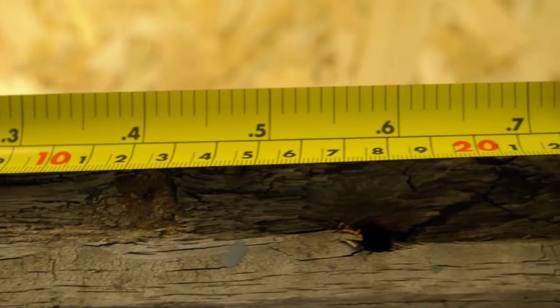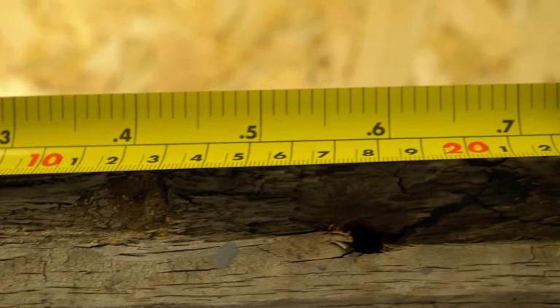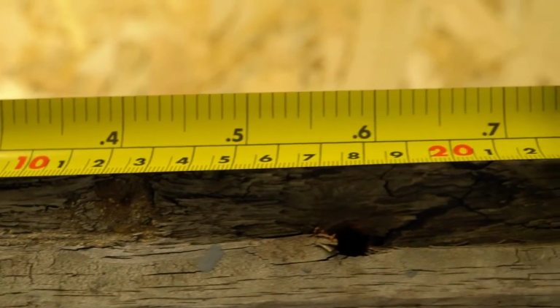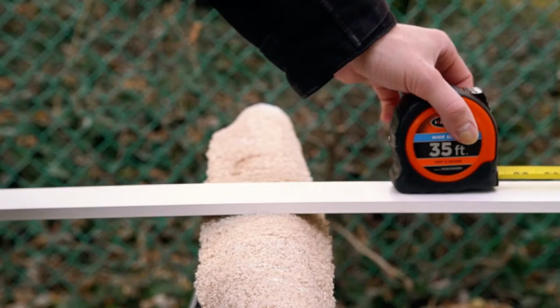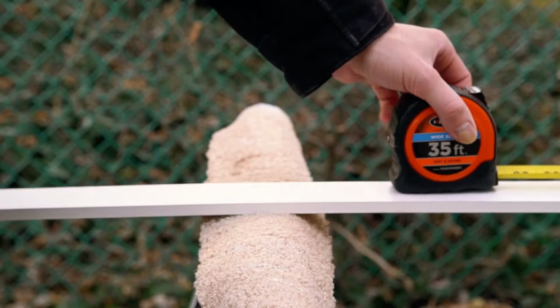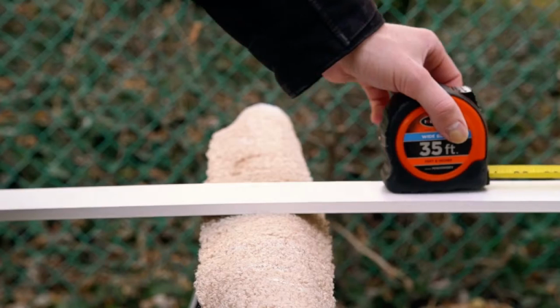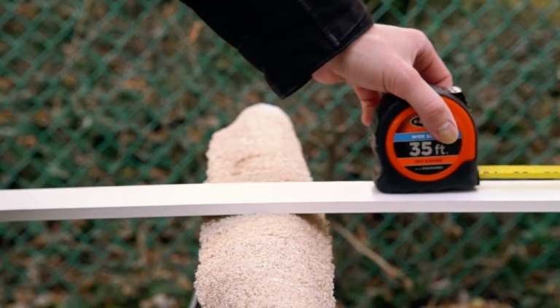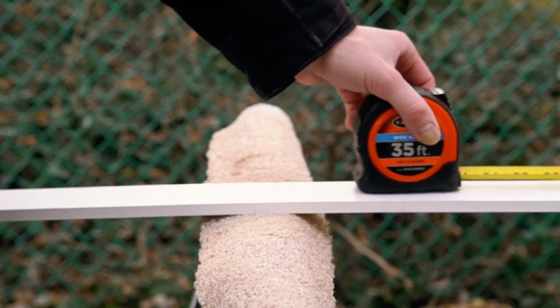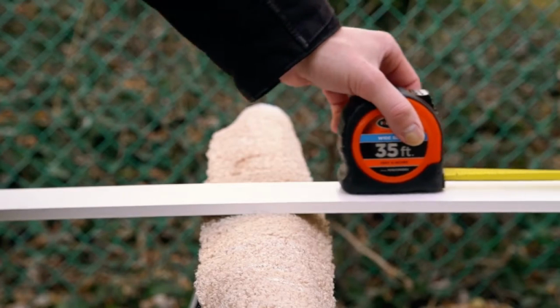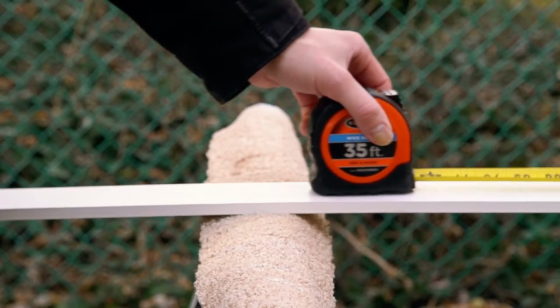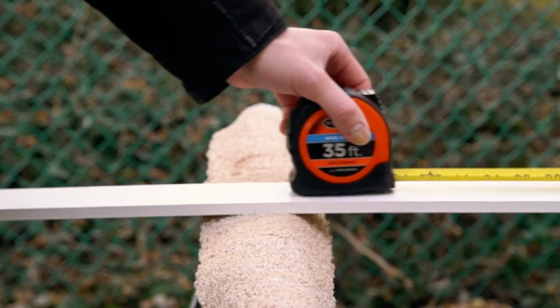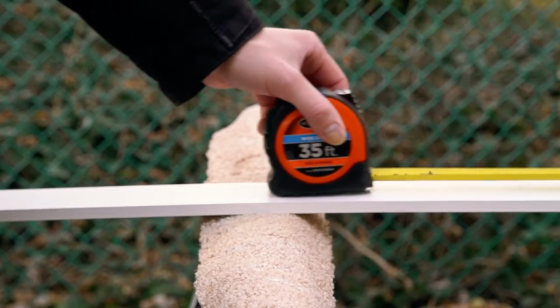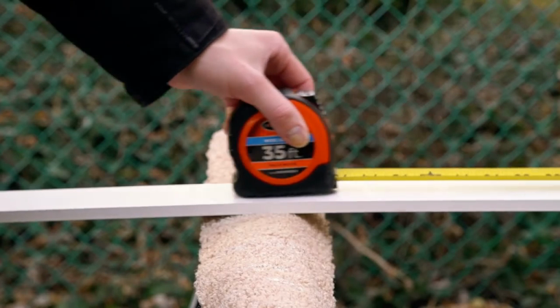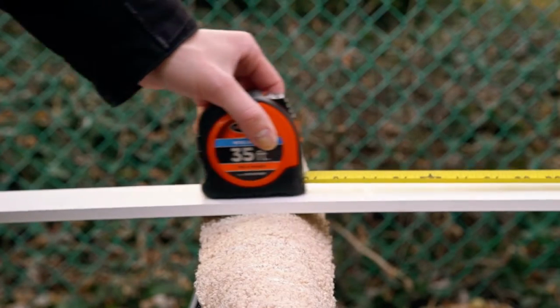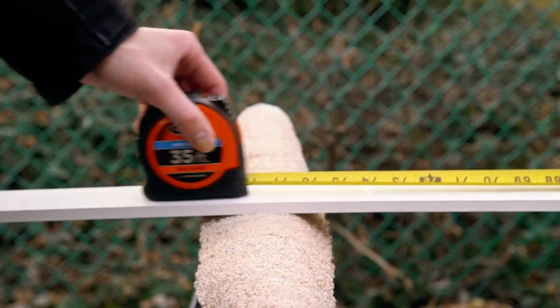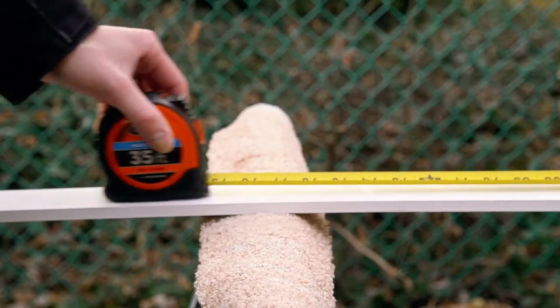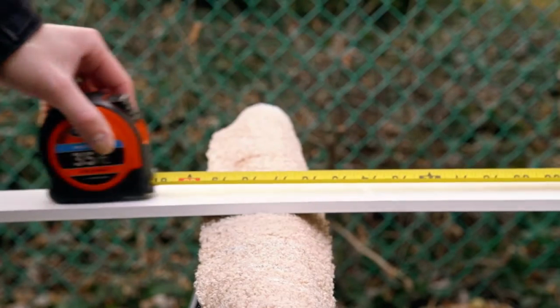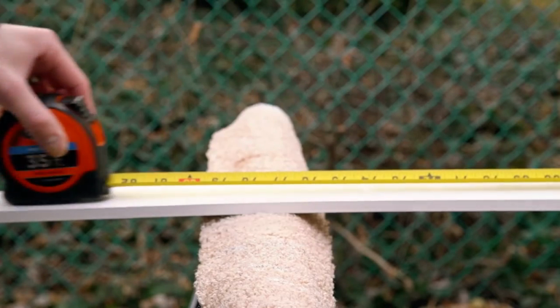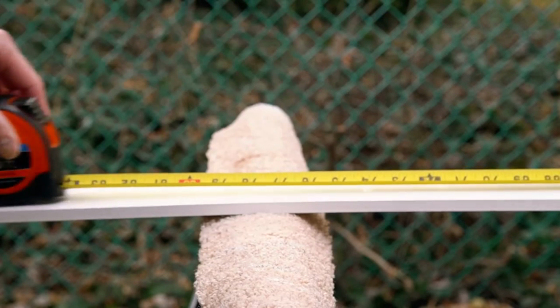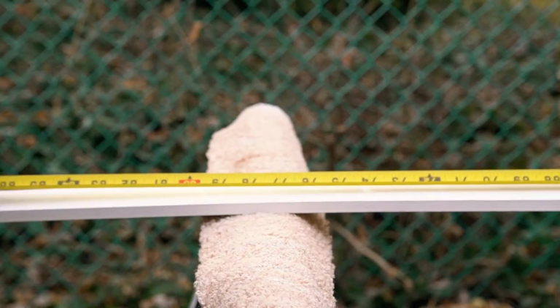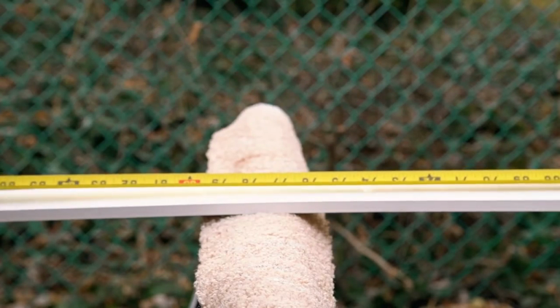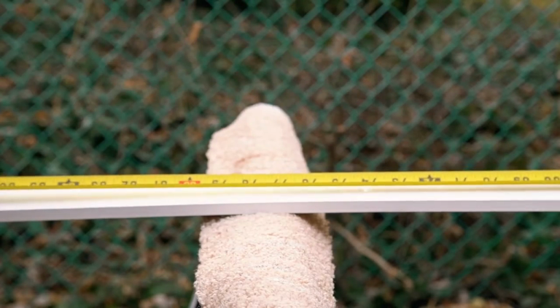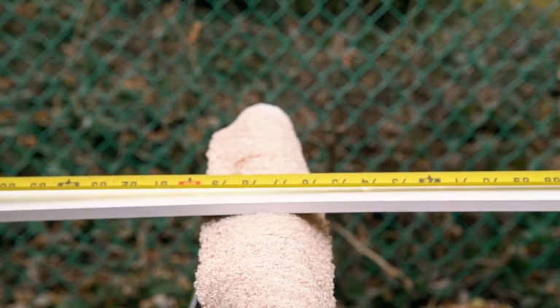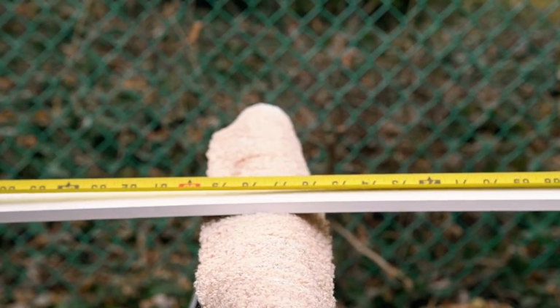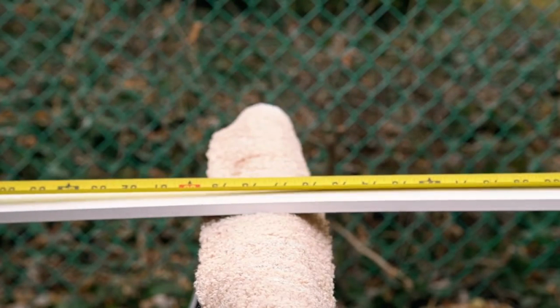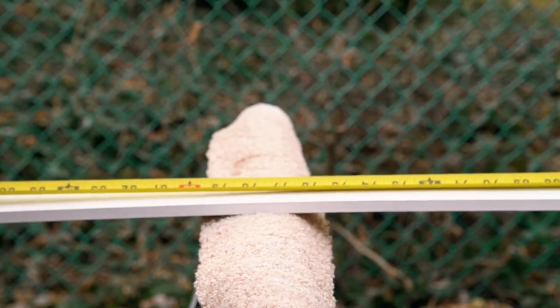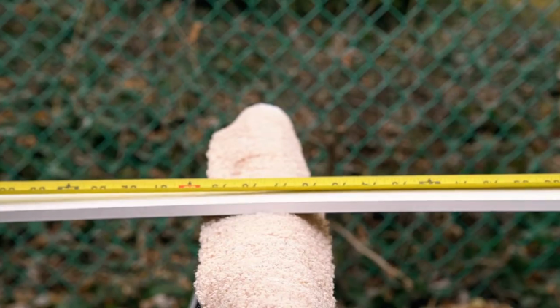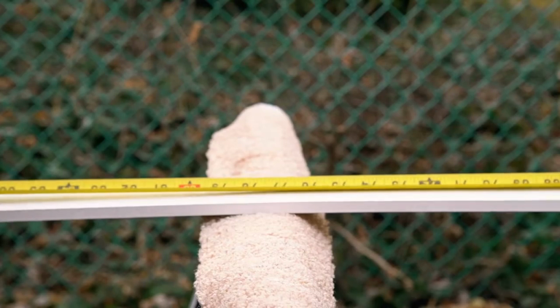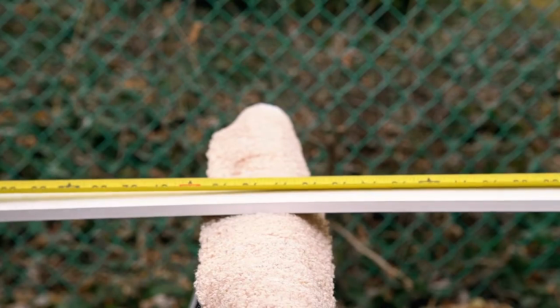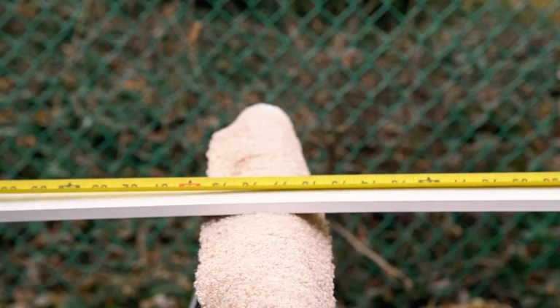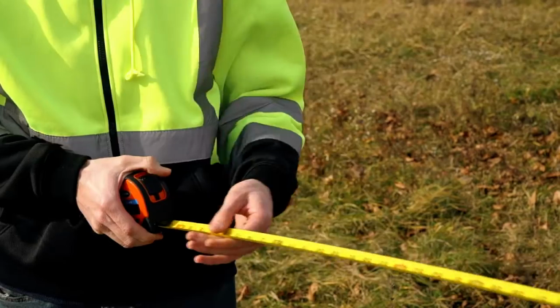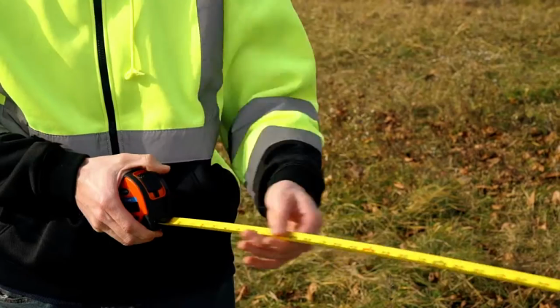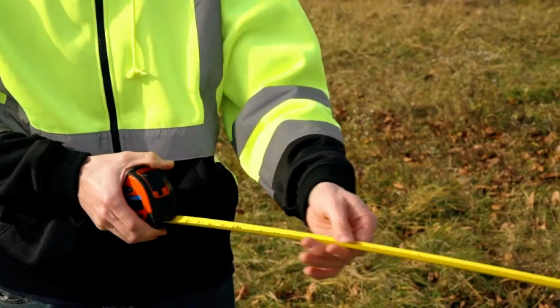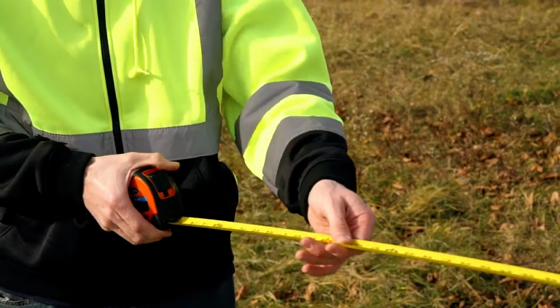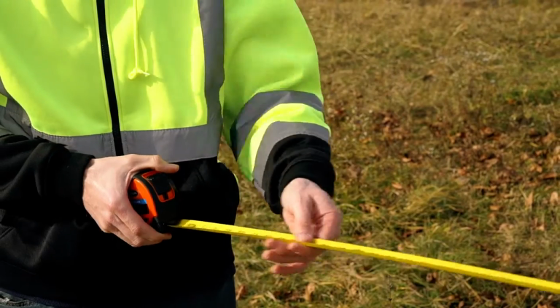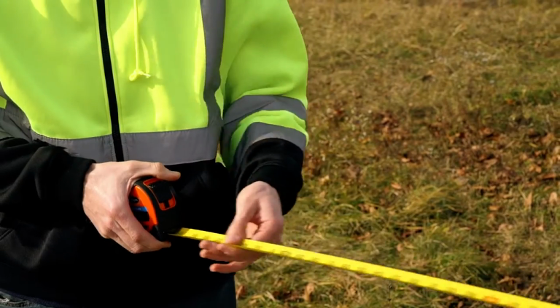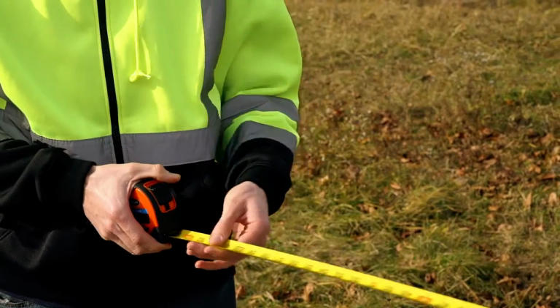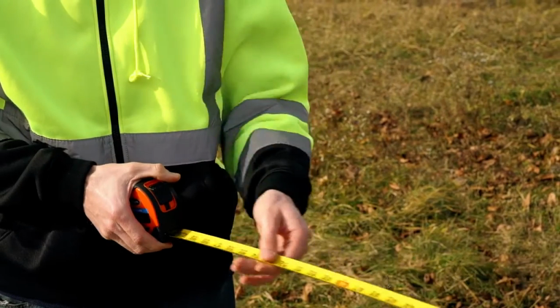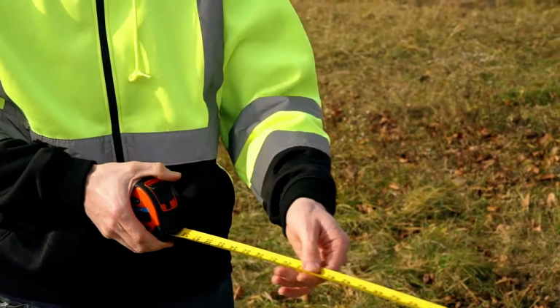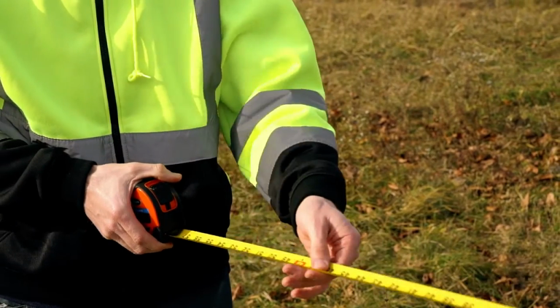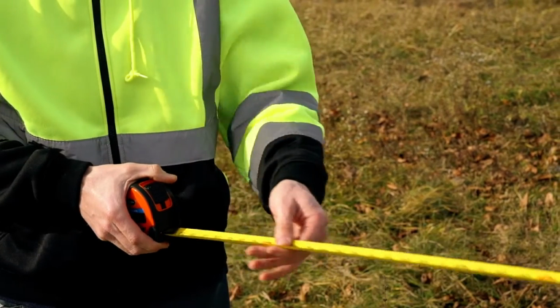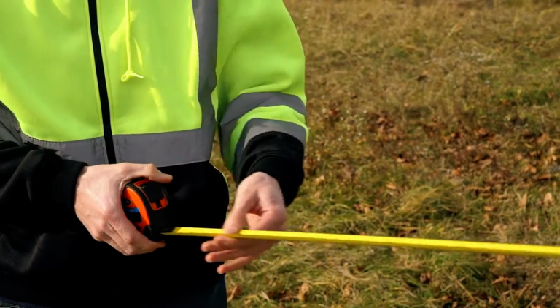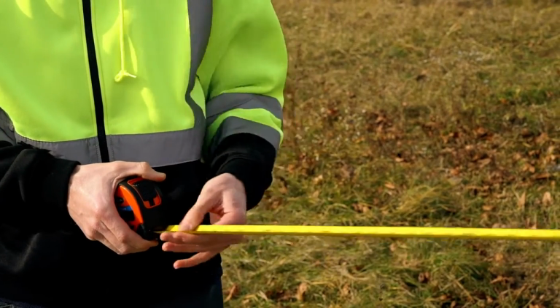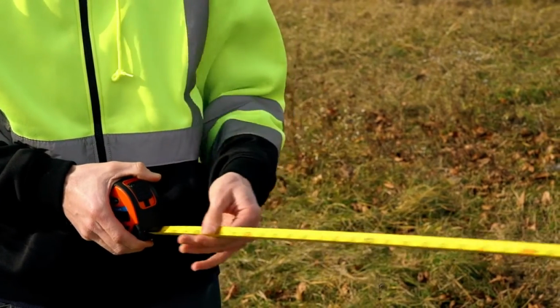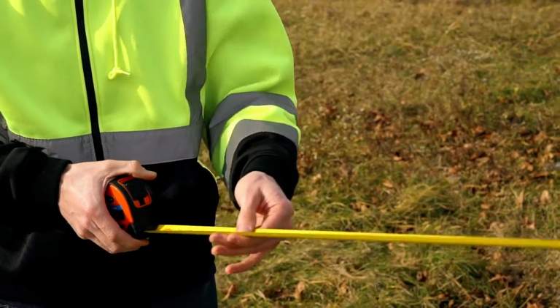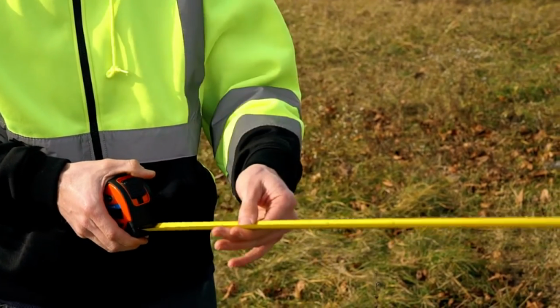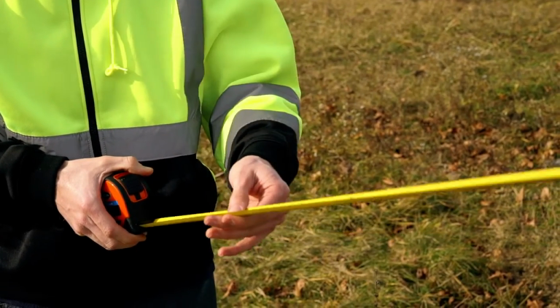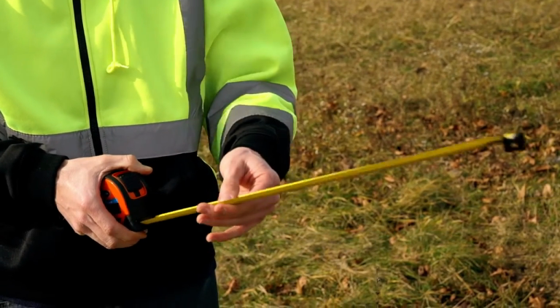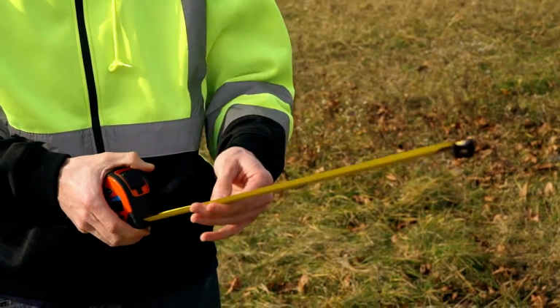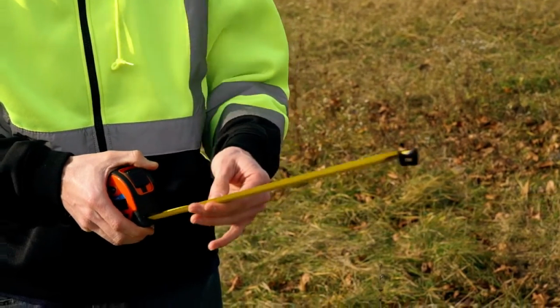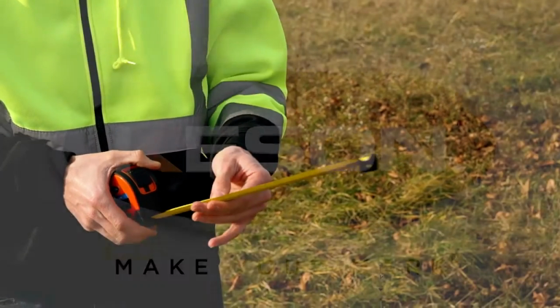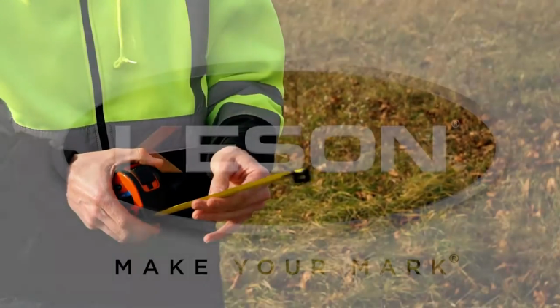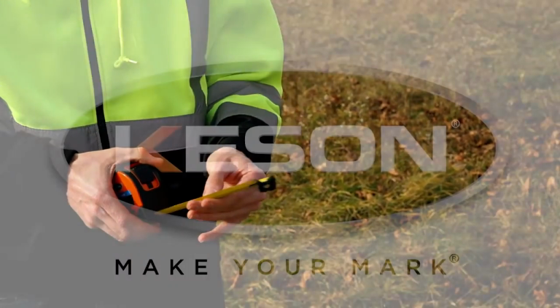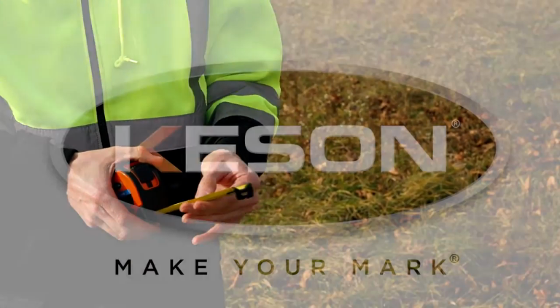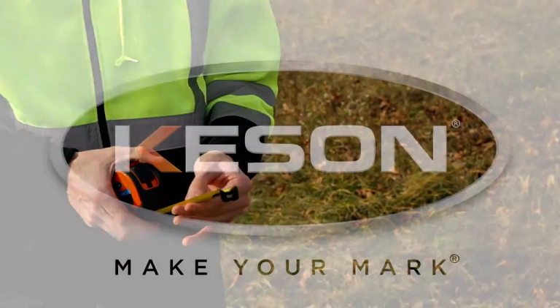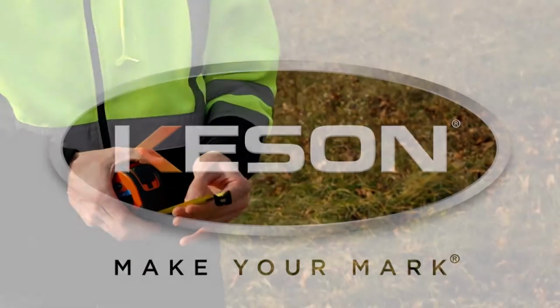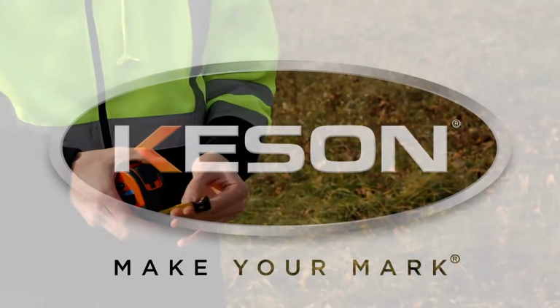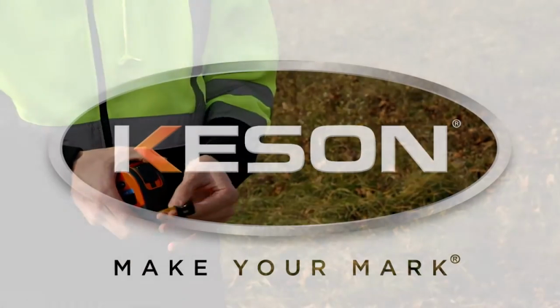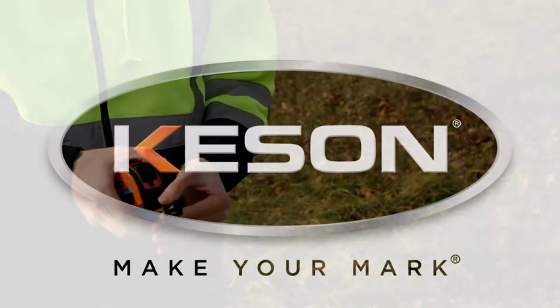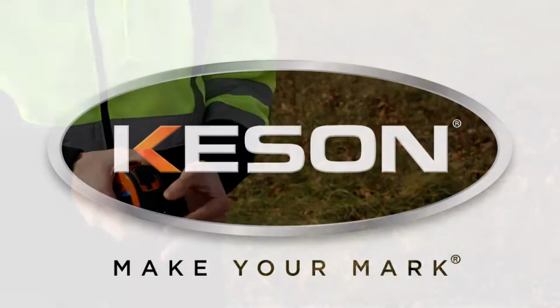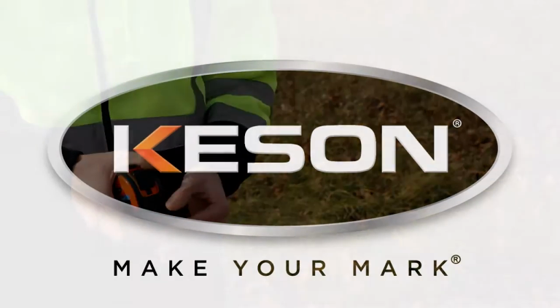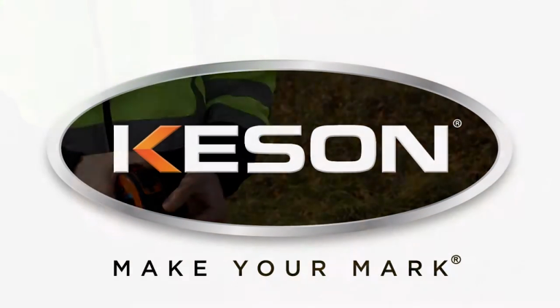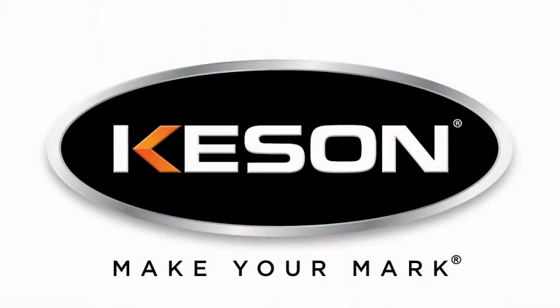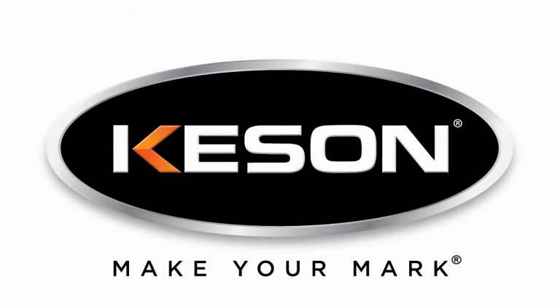If a job is worth doing, it's worth doing right. Make your mark with the Wide Blade Series Short Tape Measures.